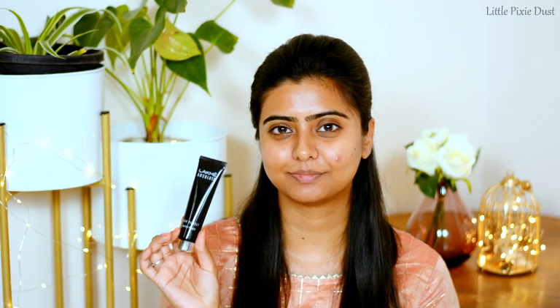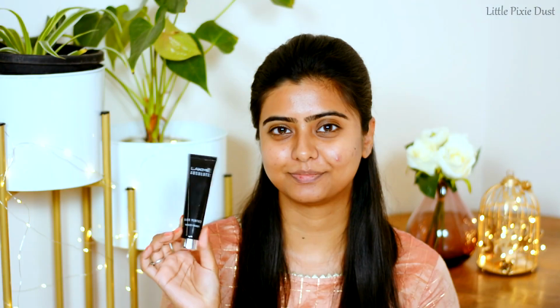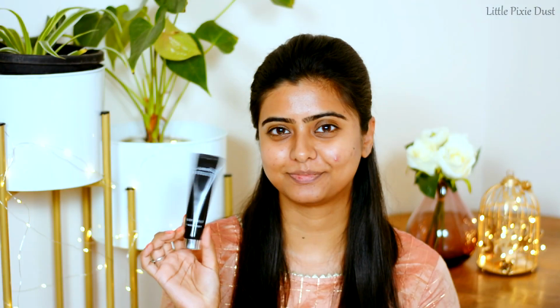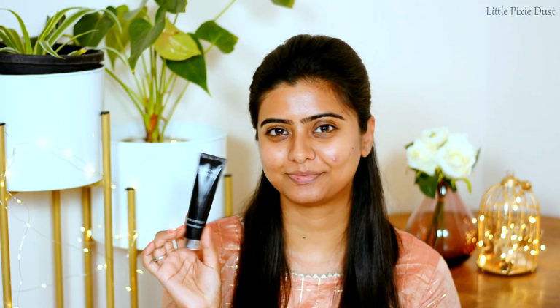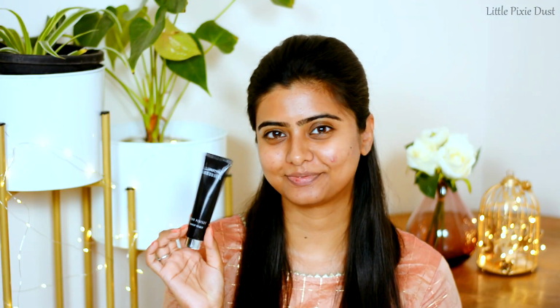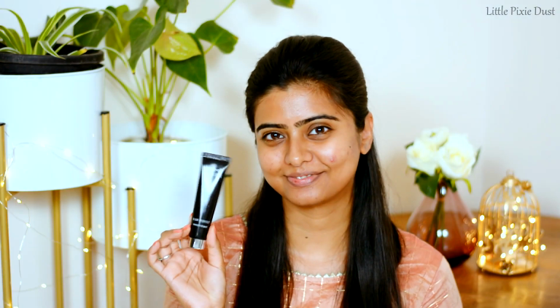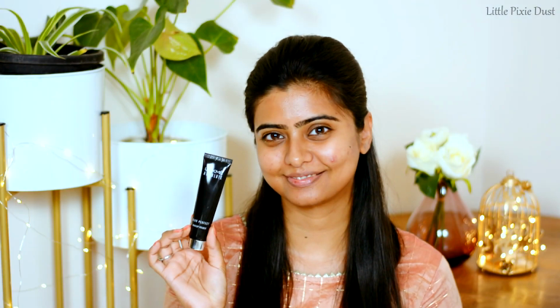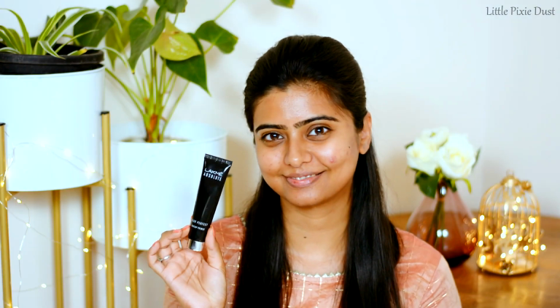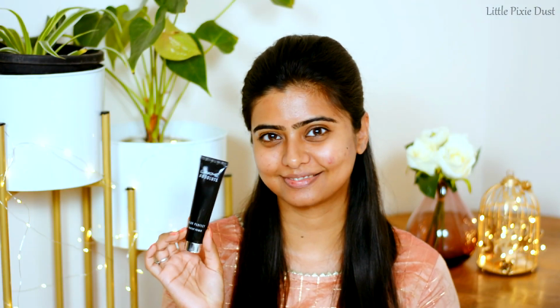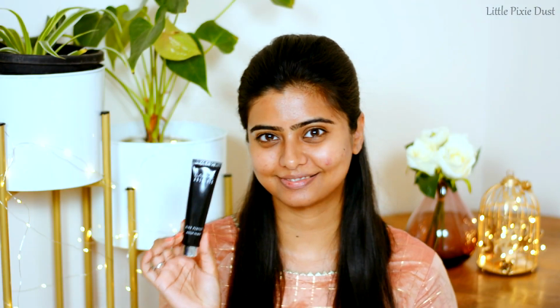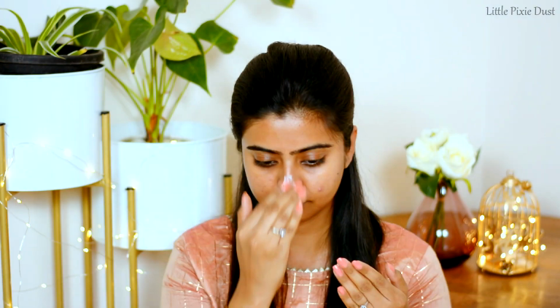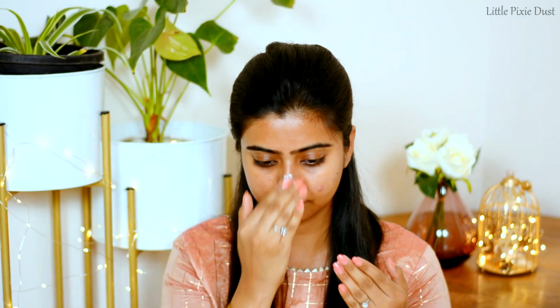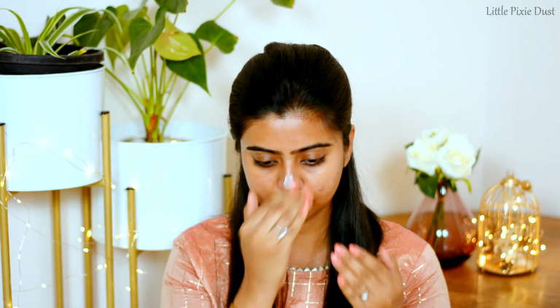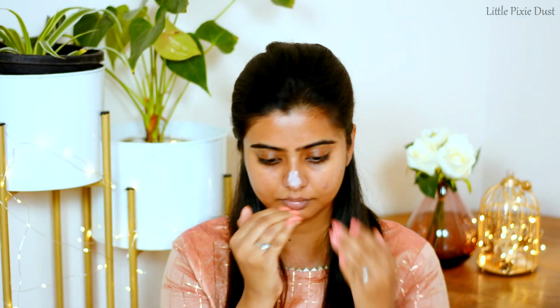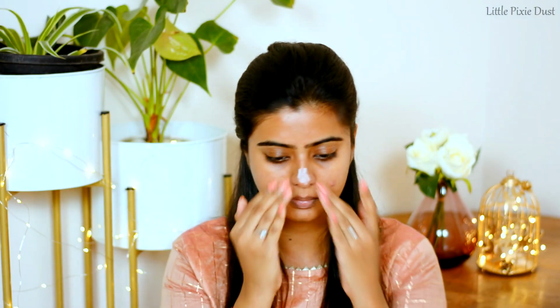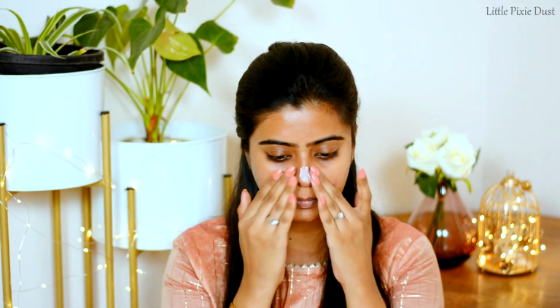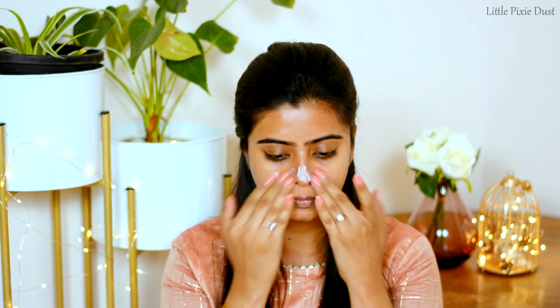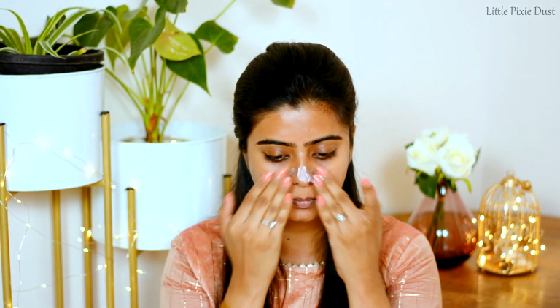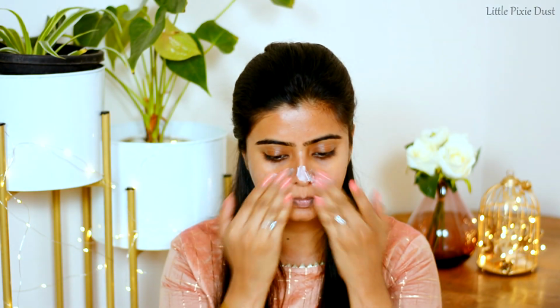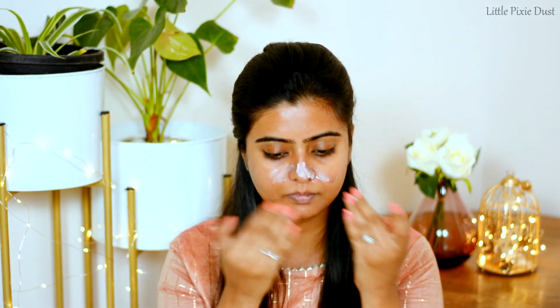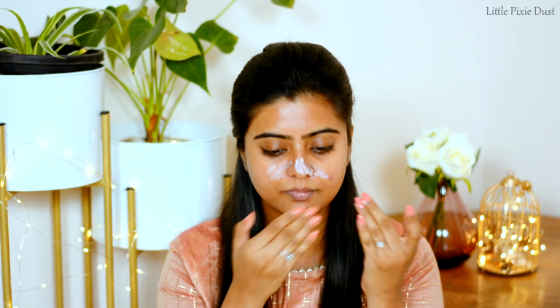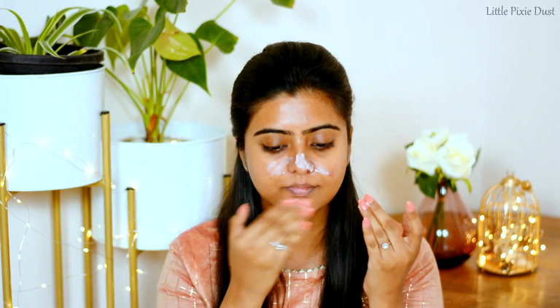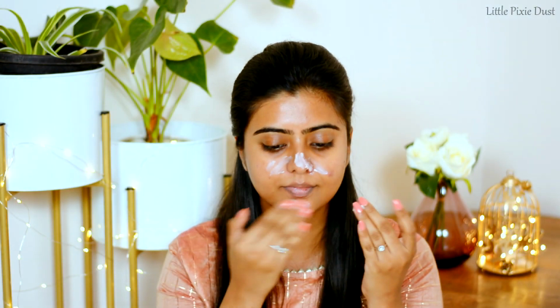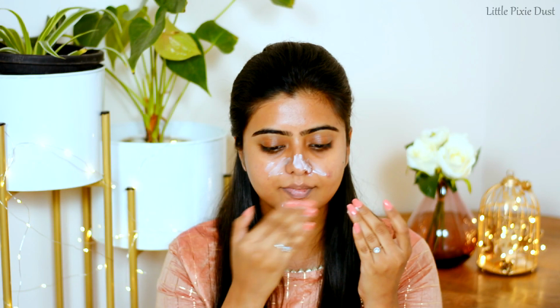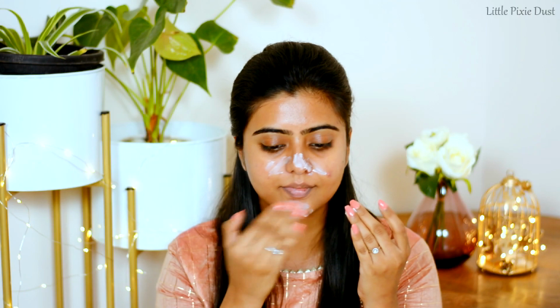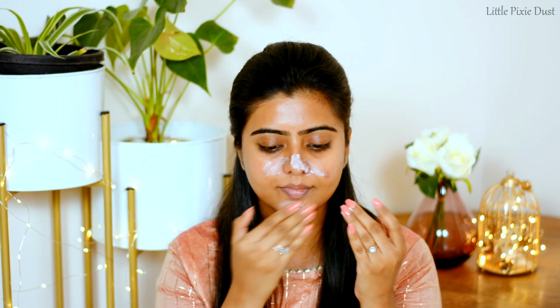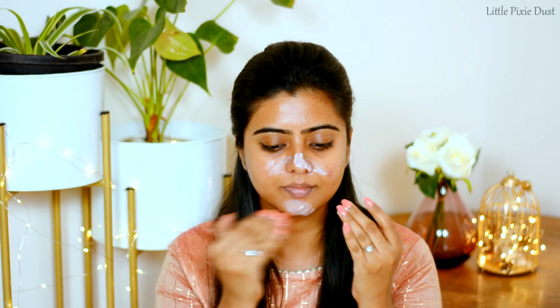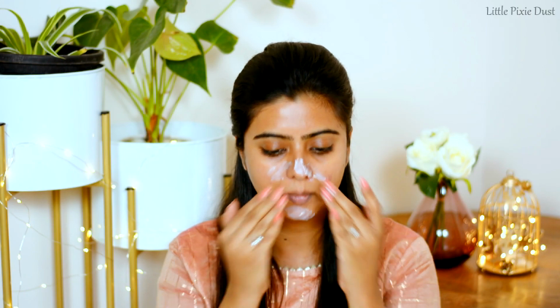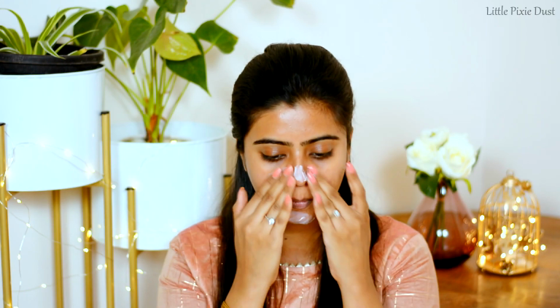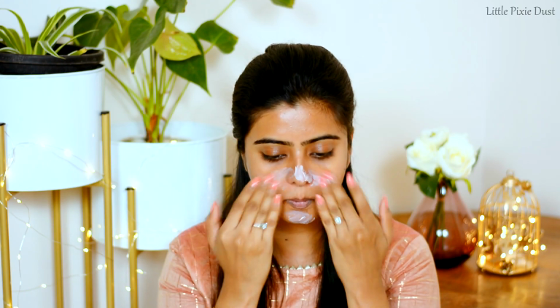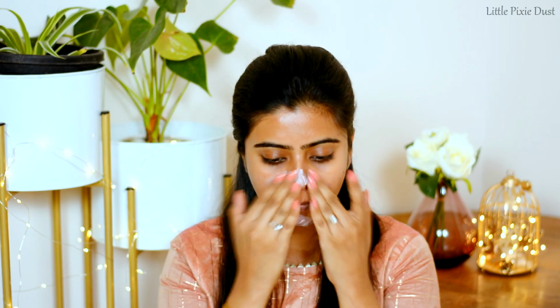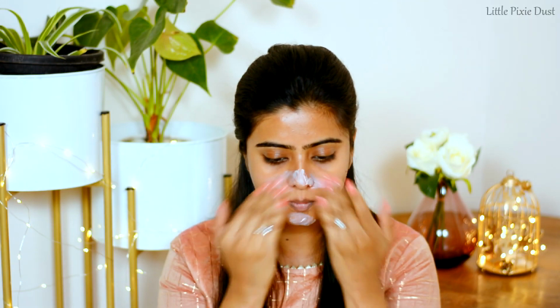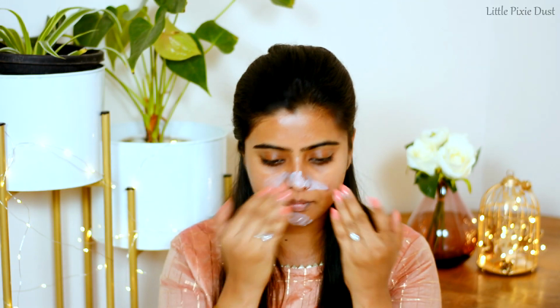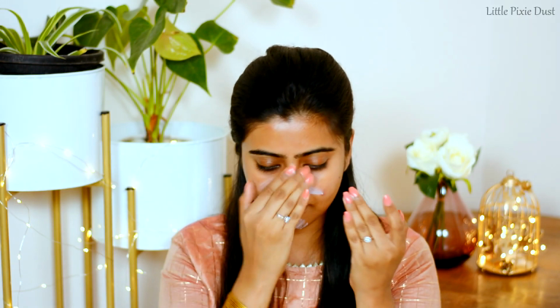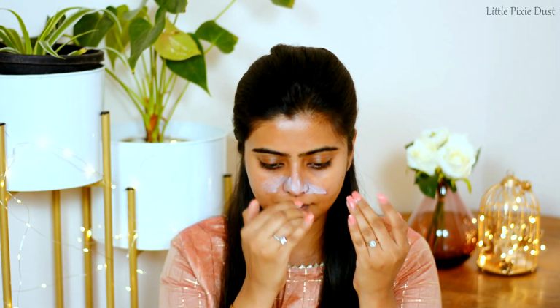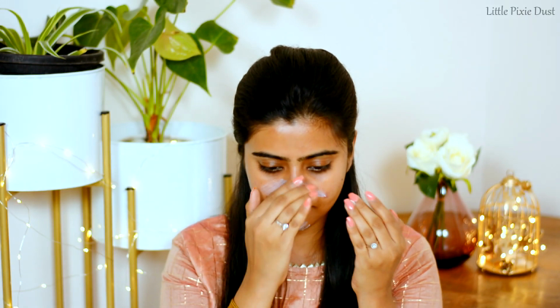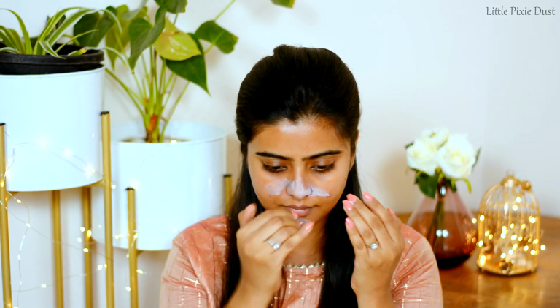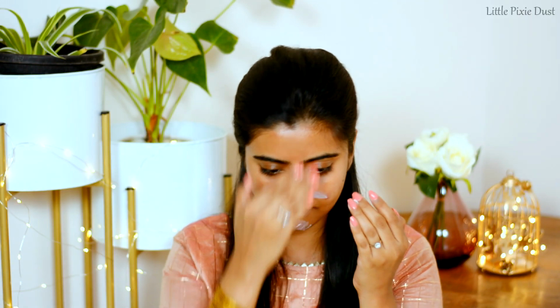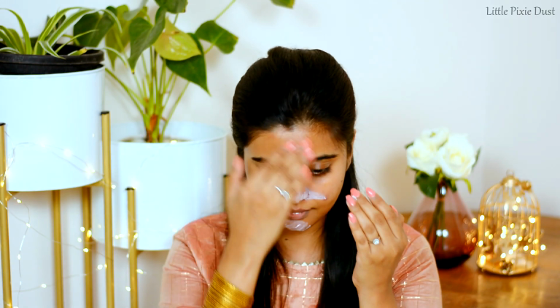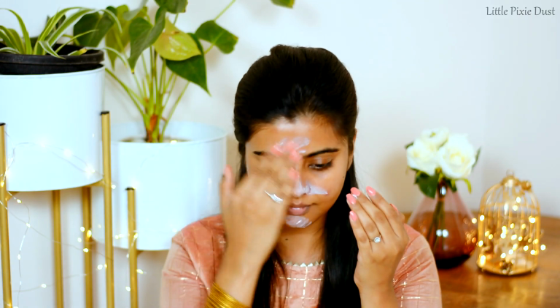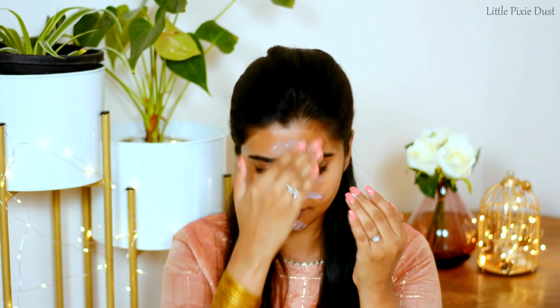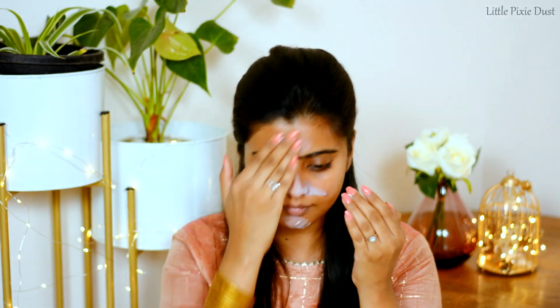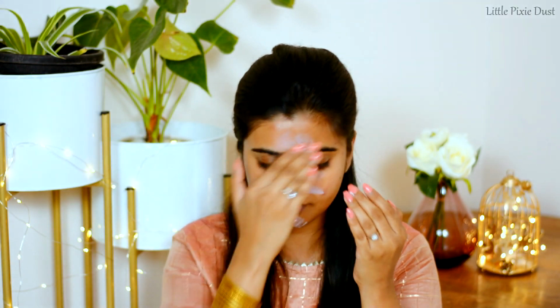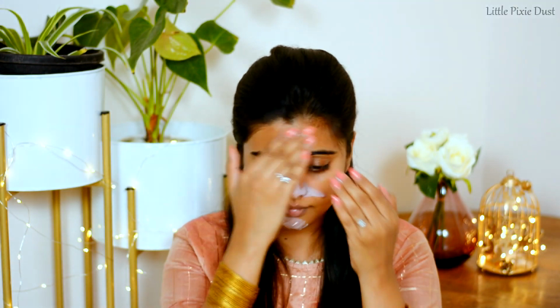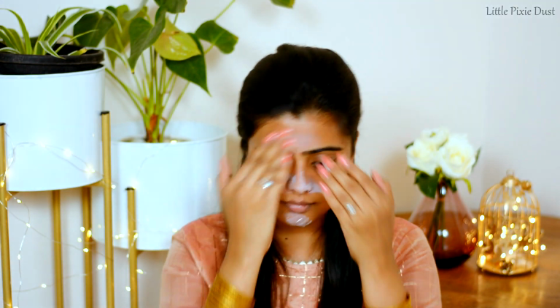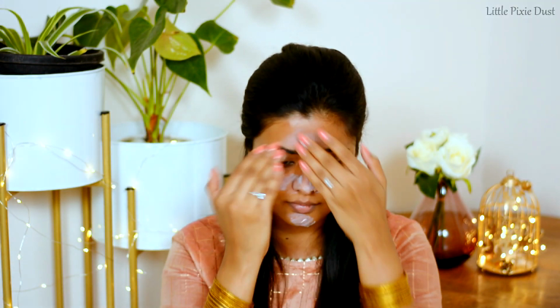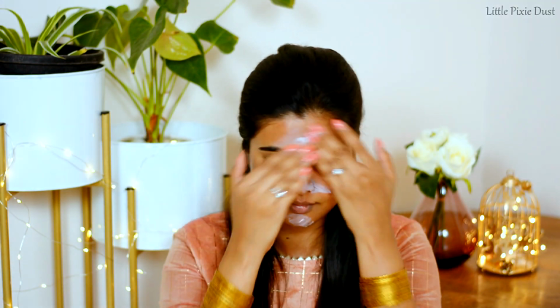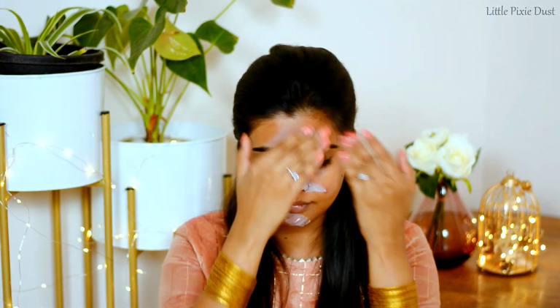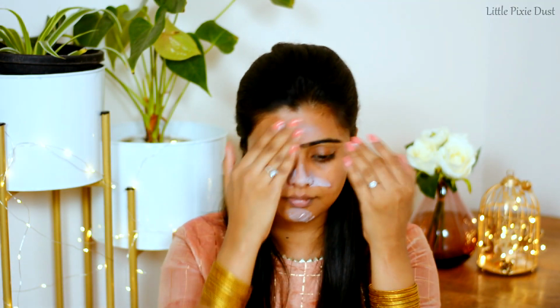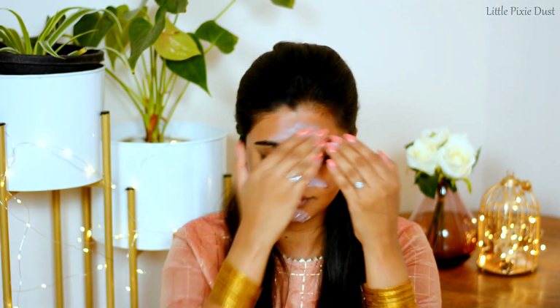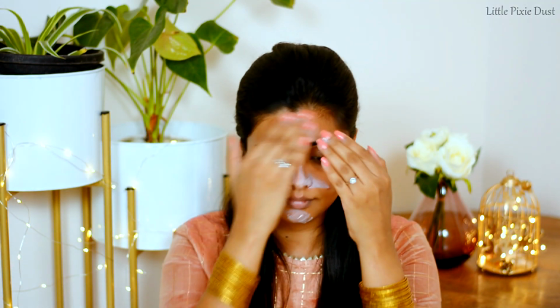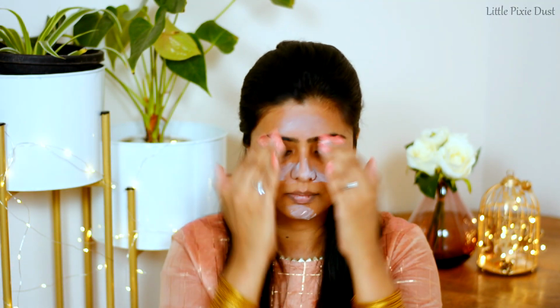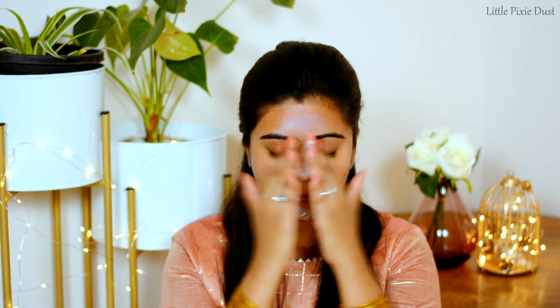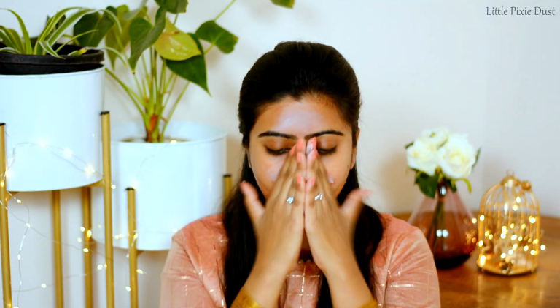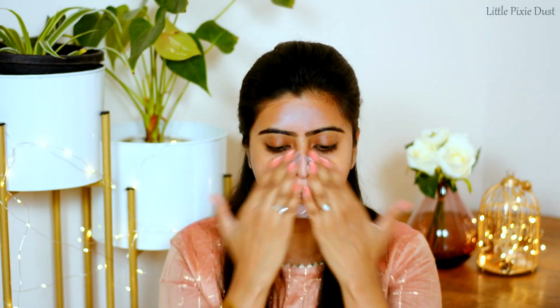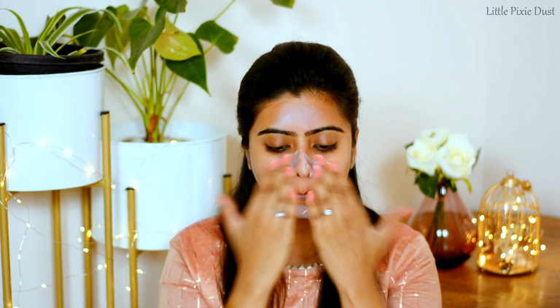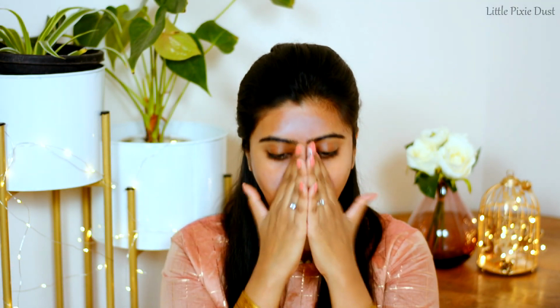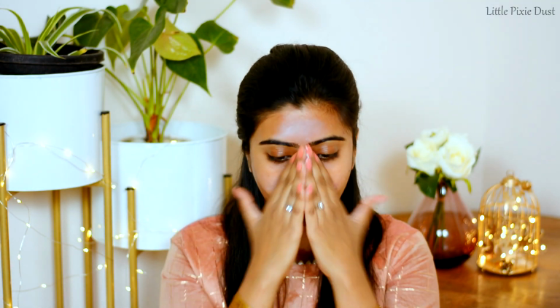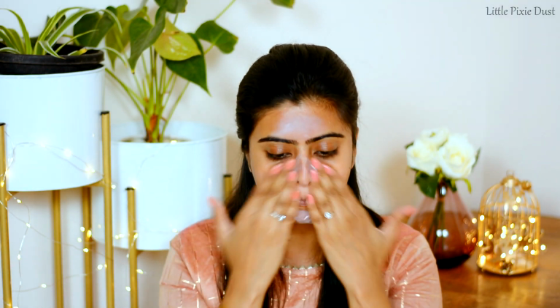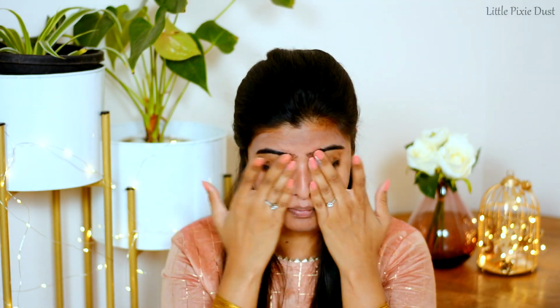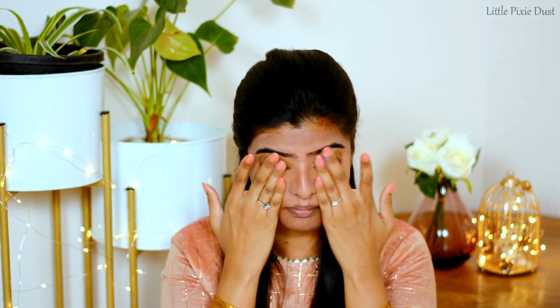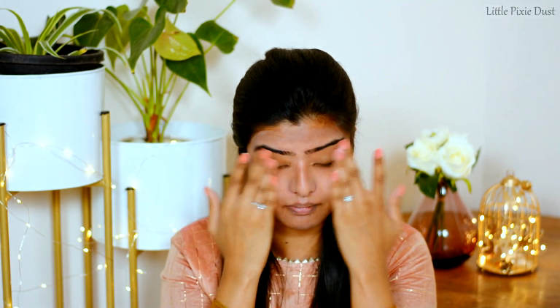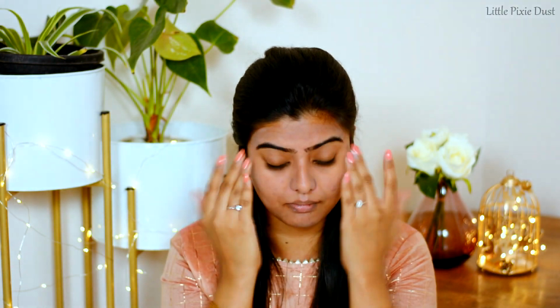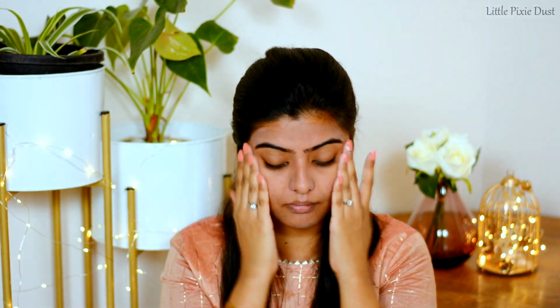For primer, I am using Lakme Absolute Blur Perfect Makeup Primer, and I will apply it to my whole face.